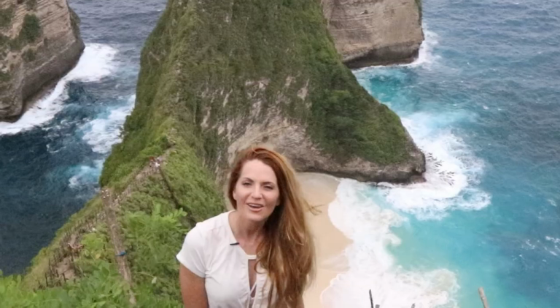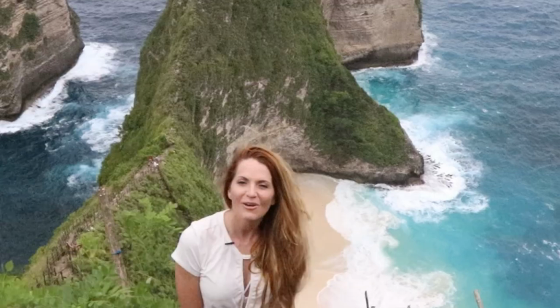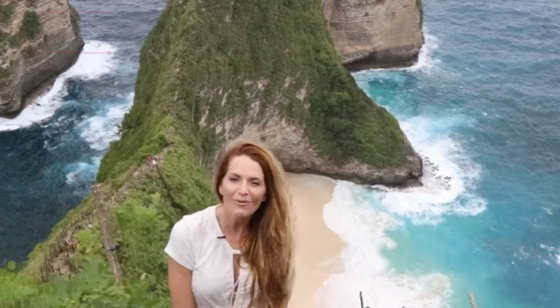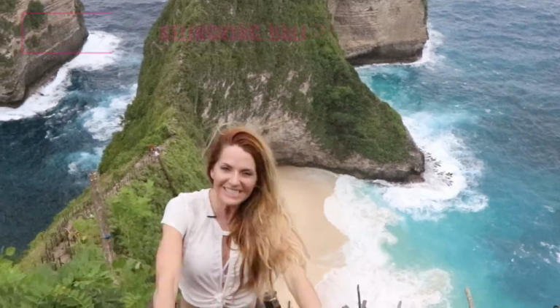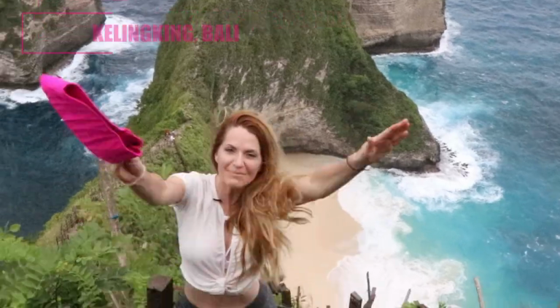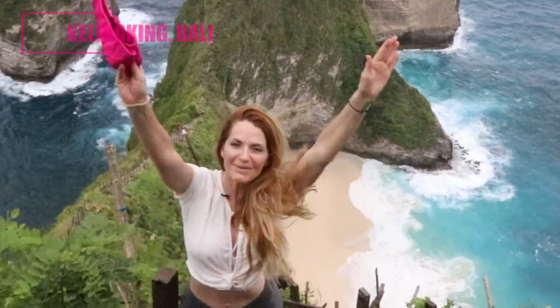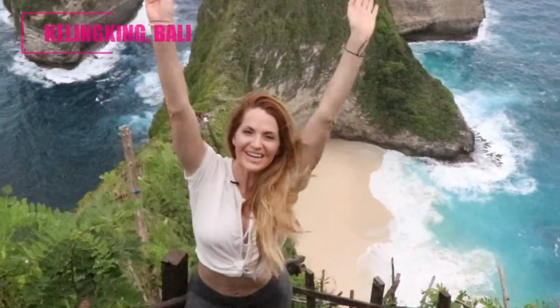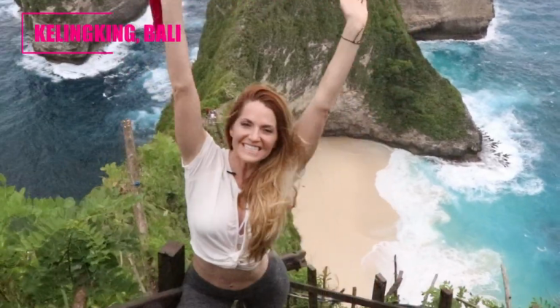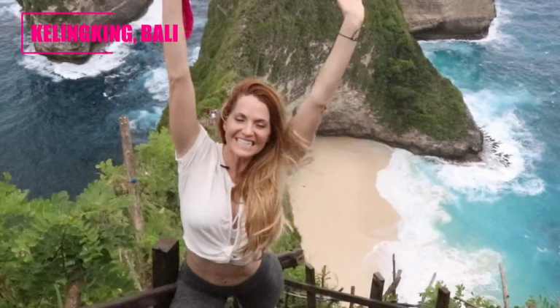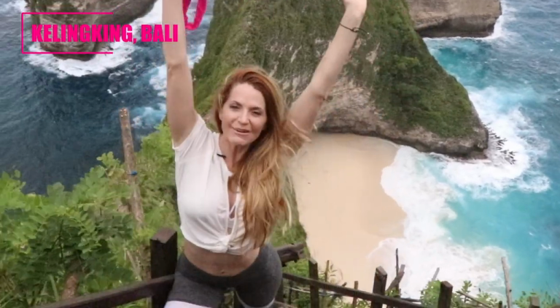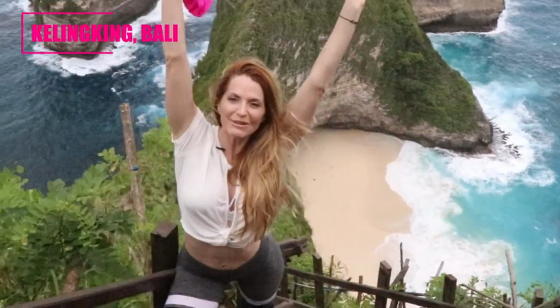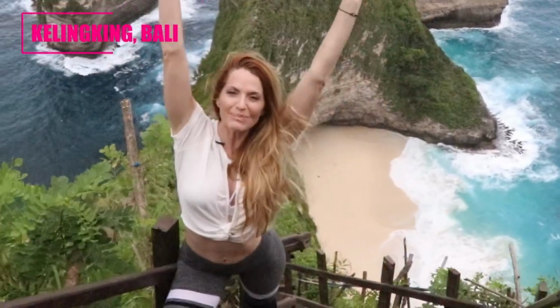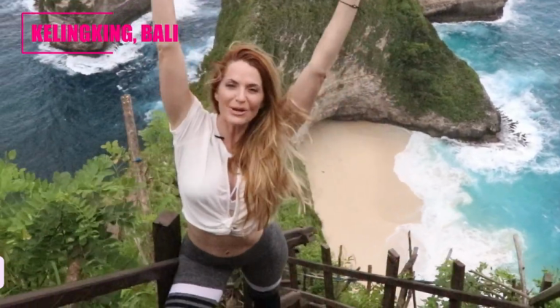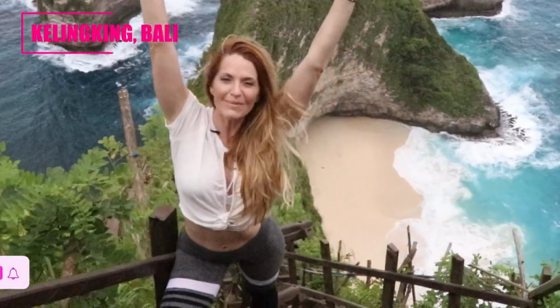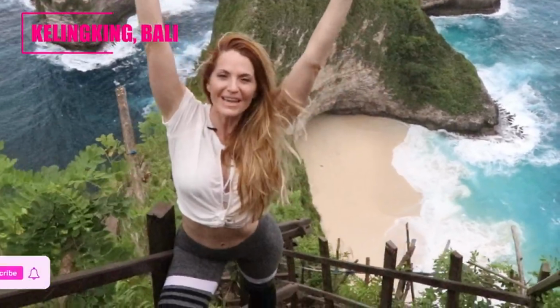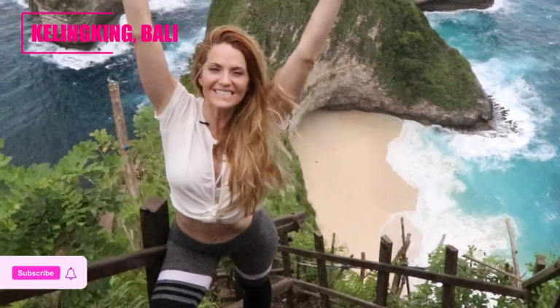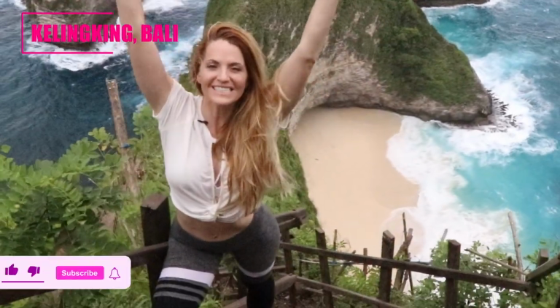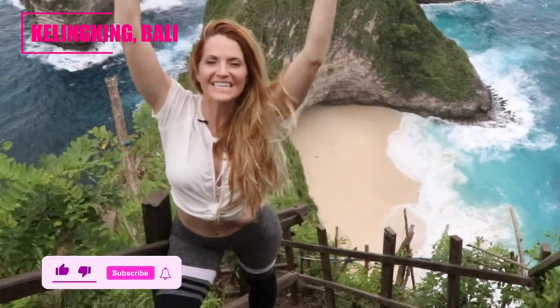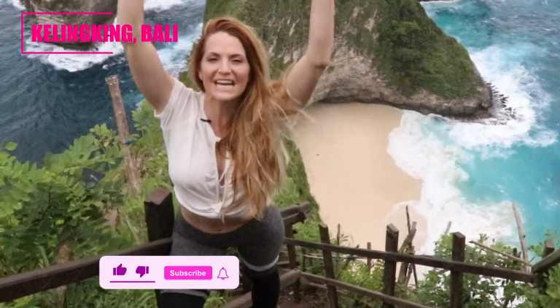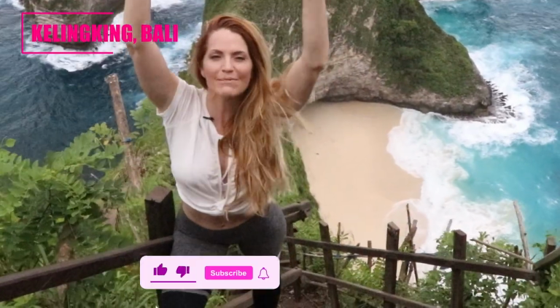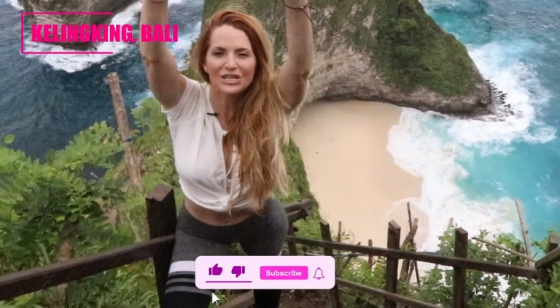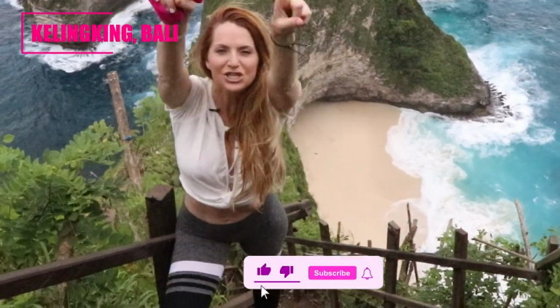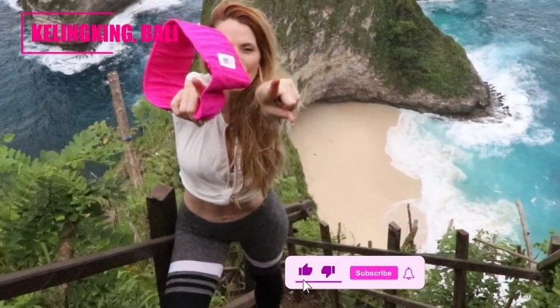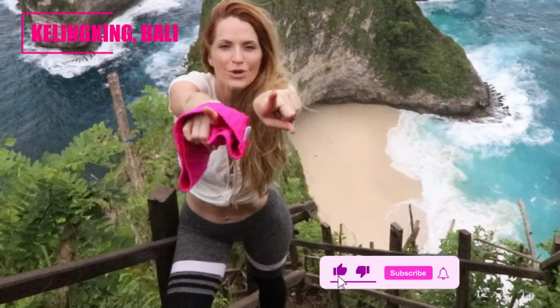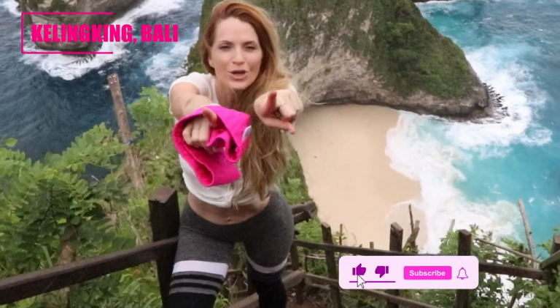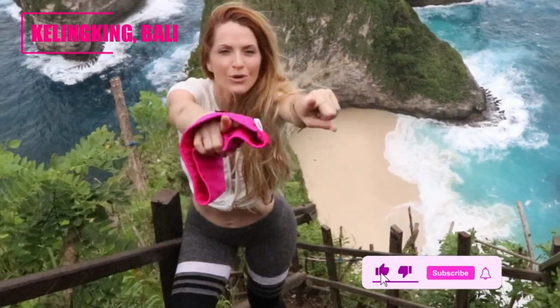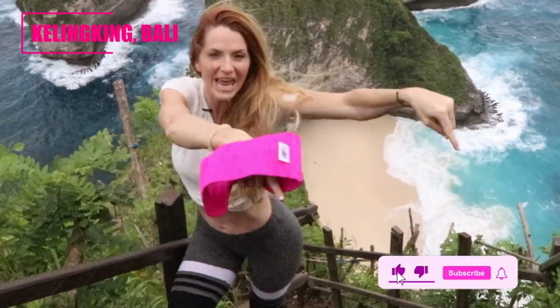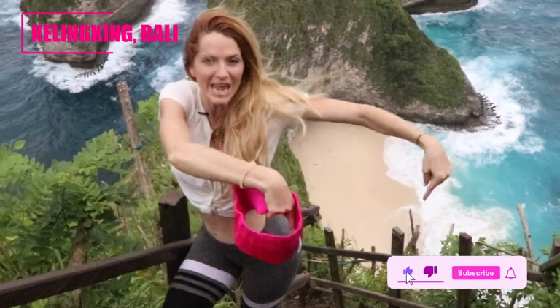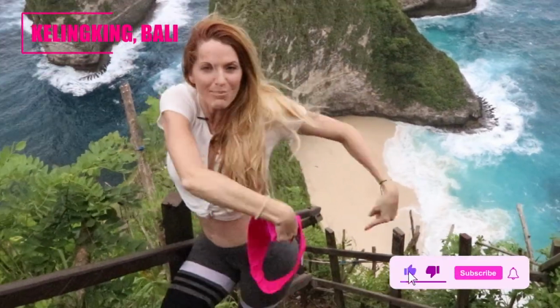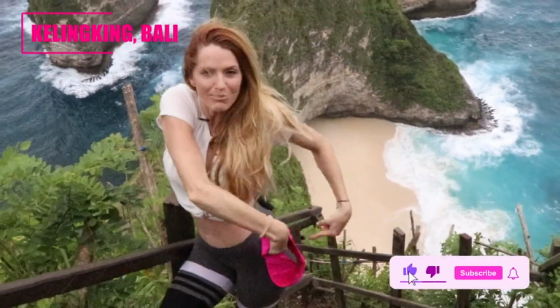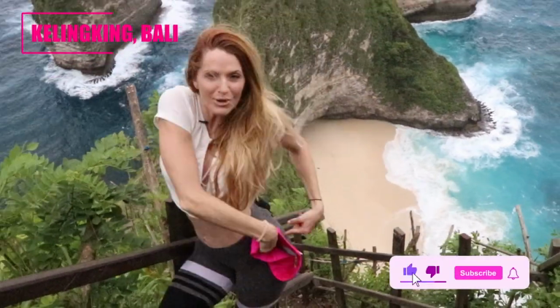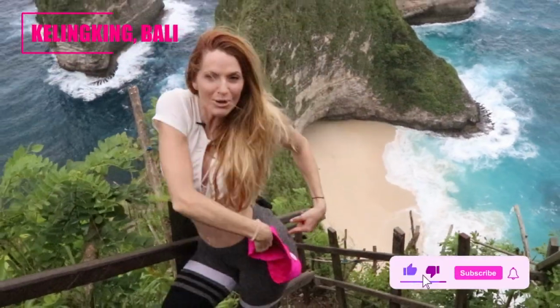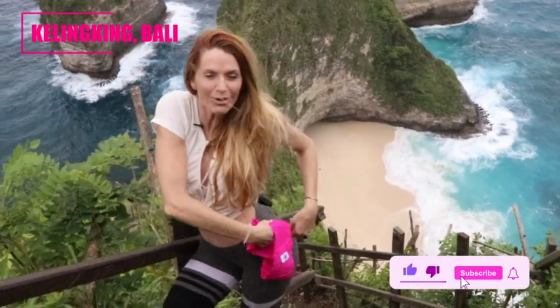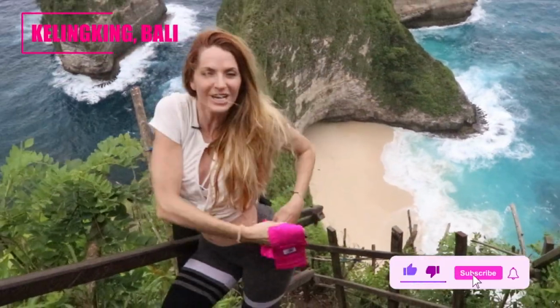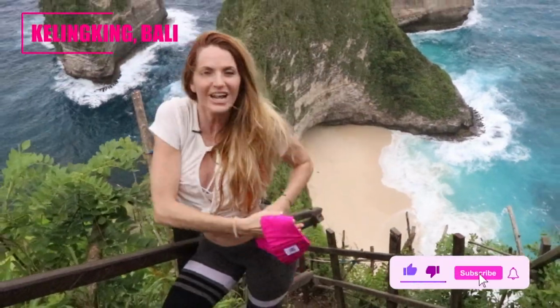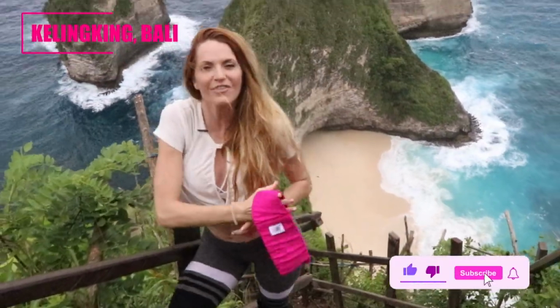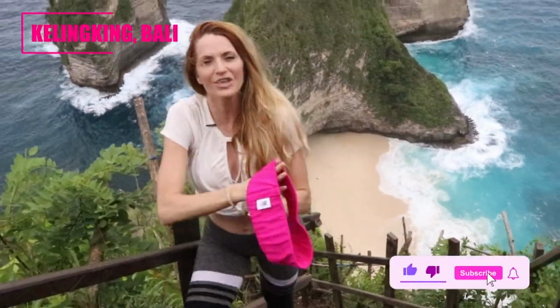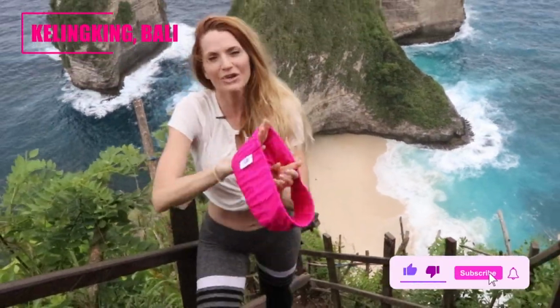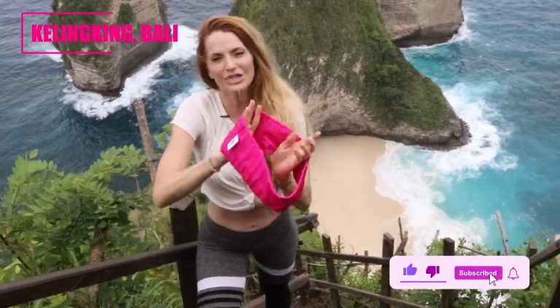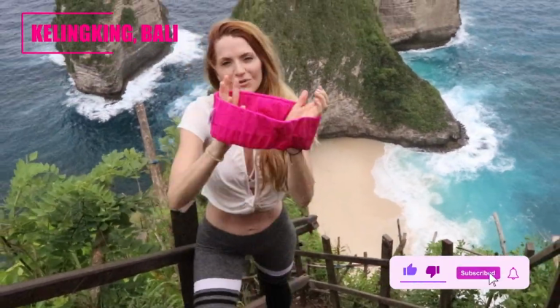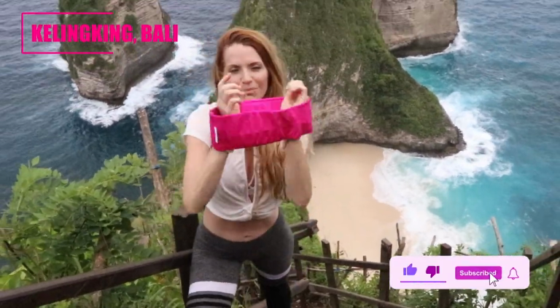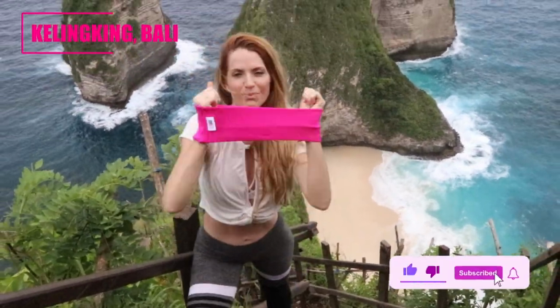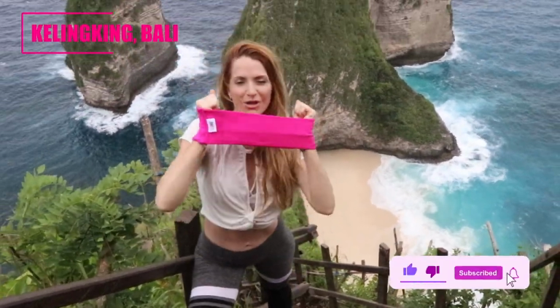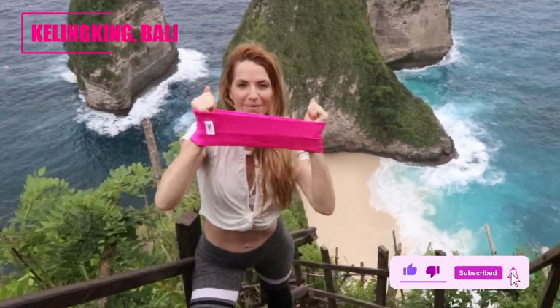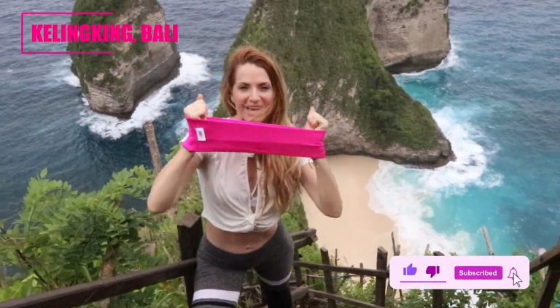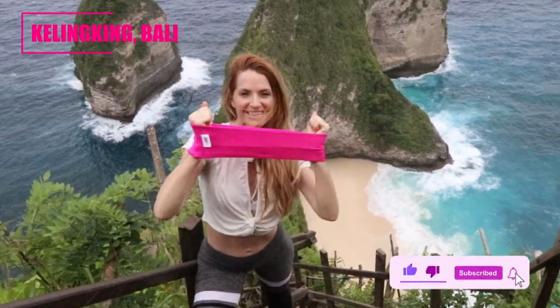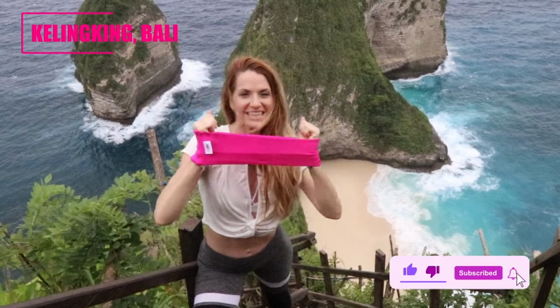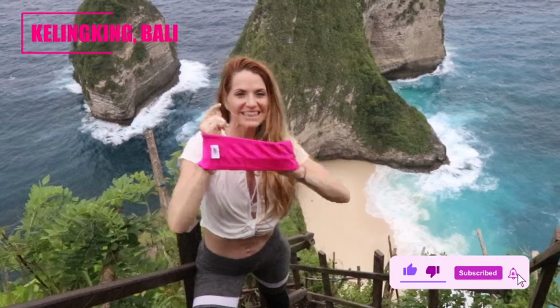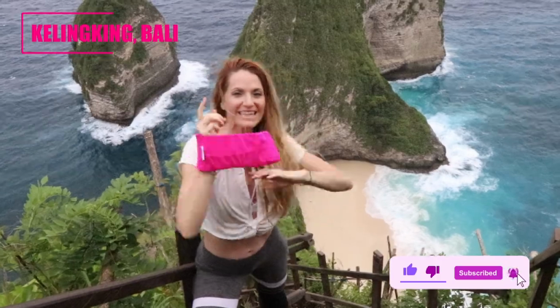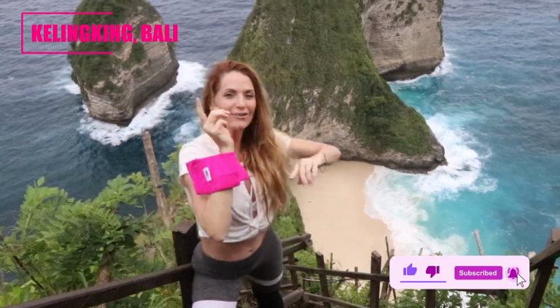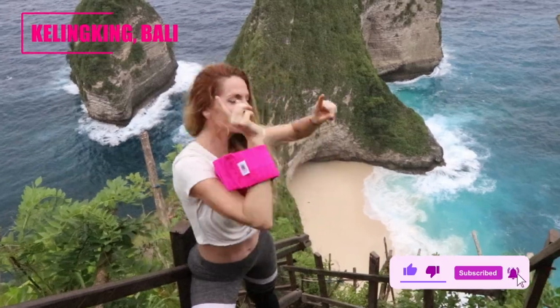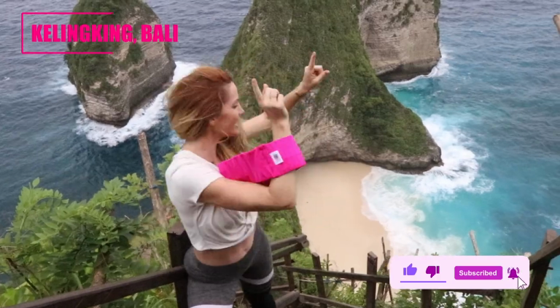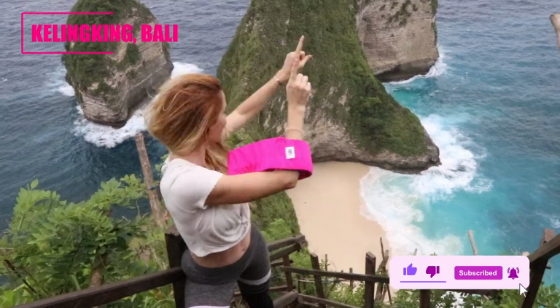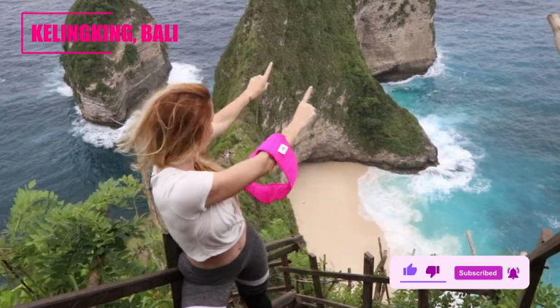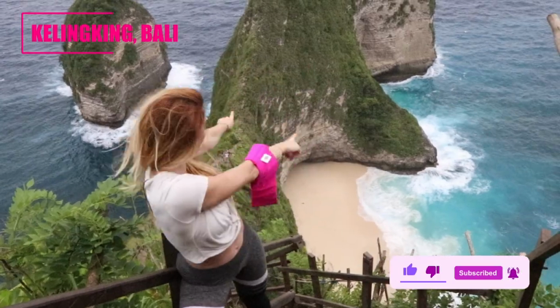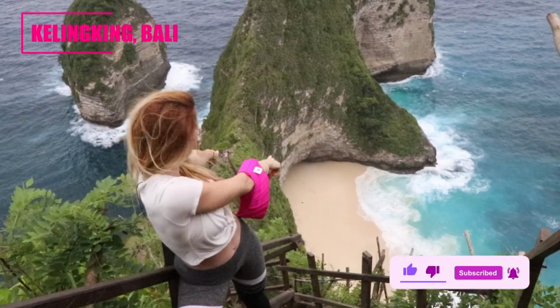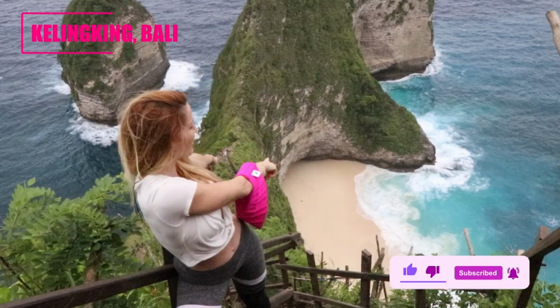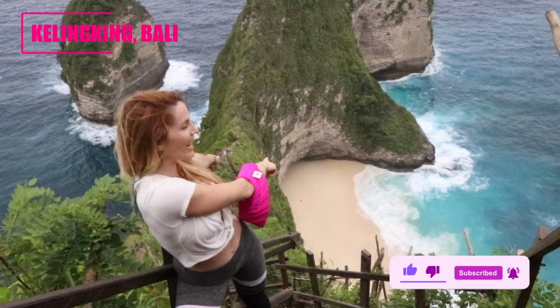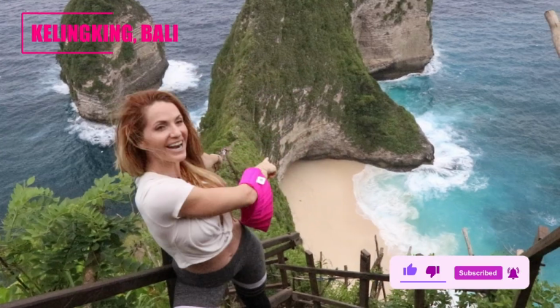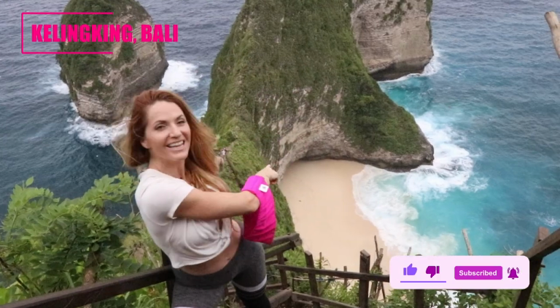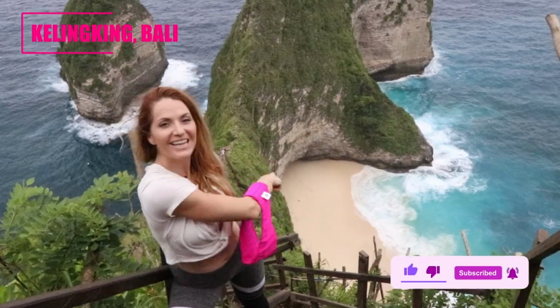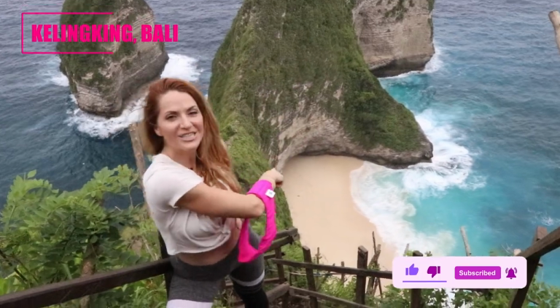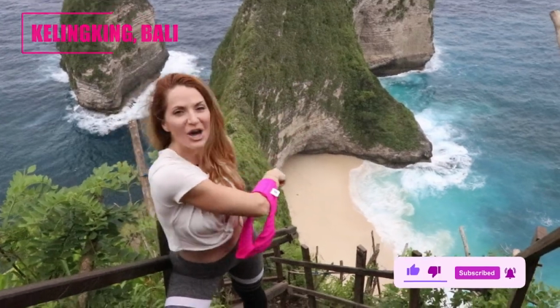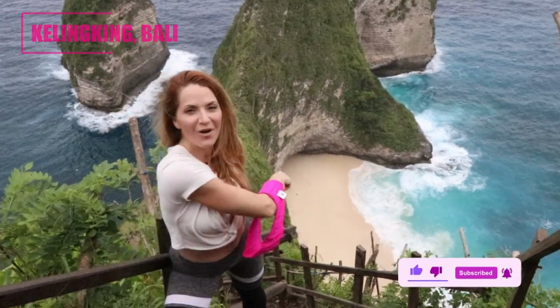What's up, you got Danita with Broody Bands and today I'm gonna show you a Broody workout that you can do with Broody Bands literally anywhere. Let's go.